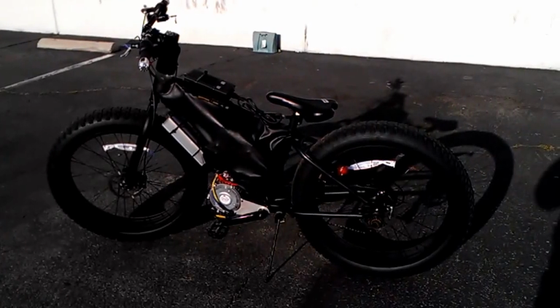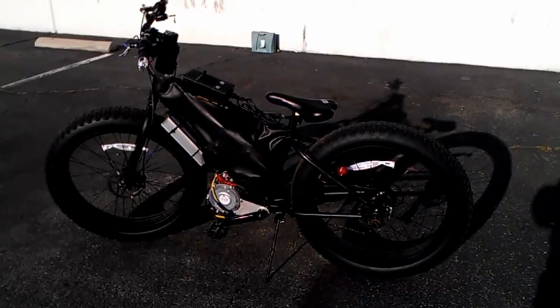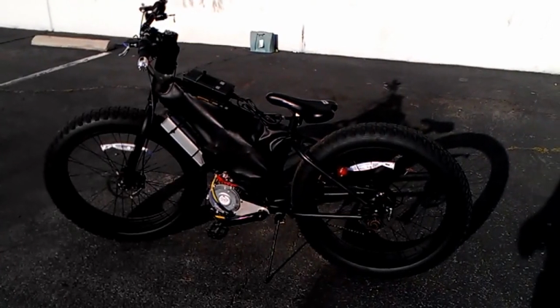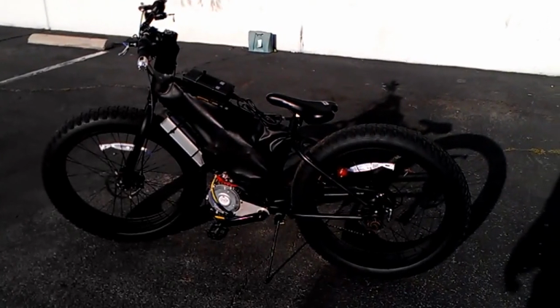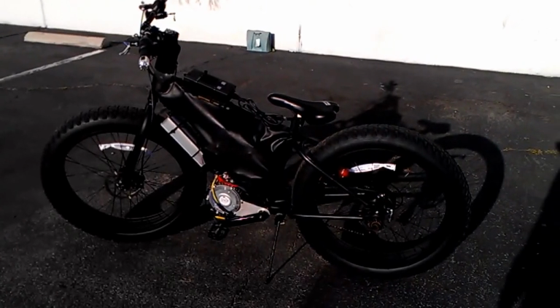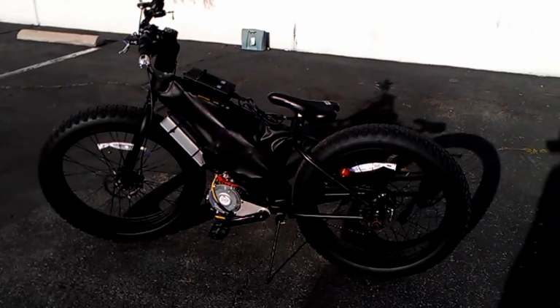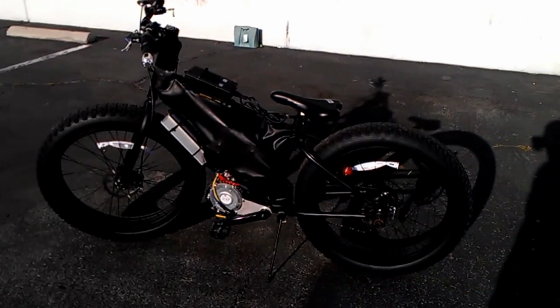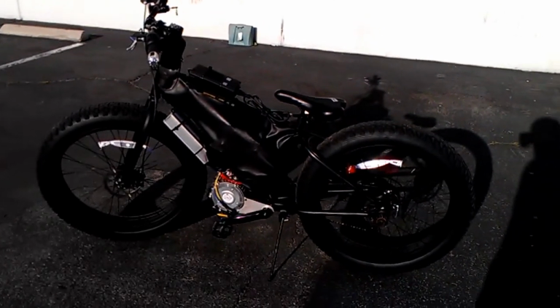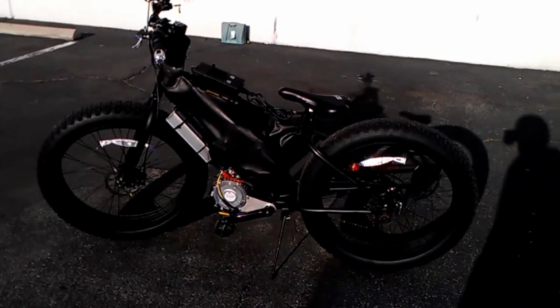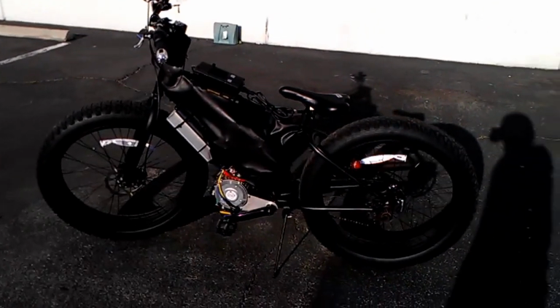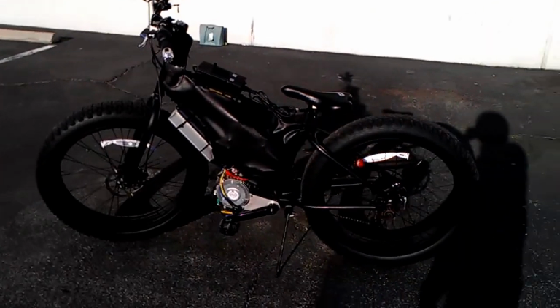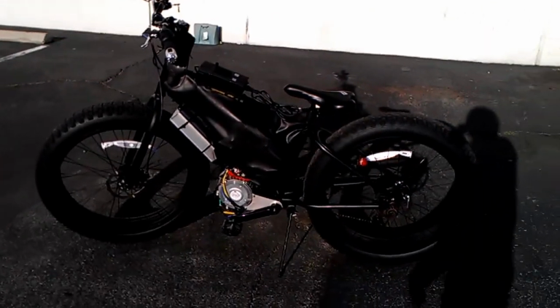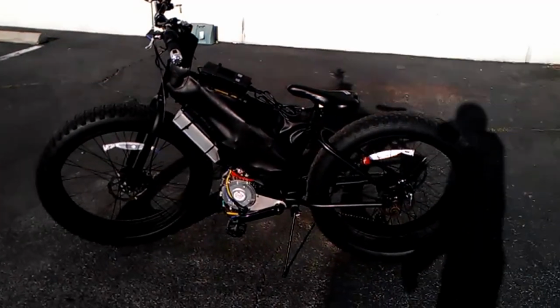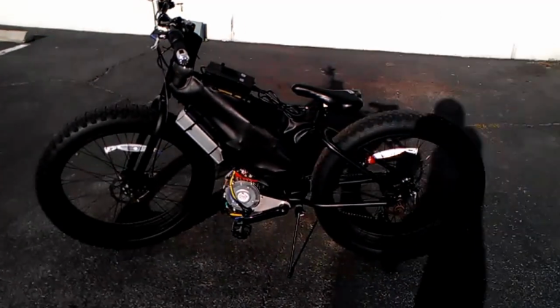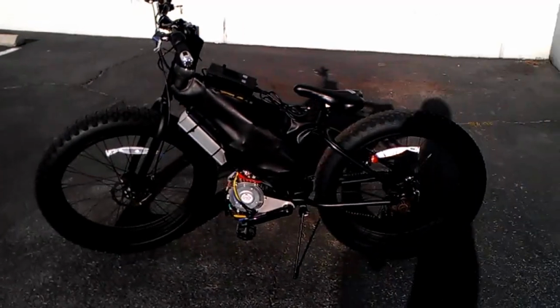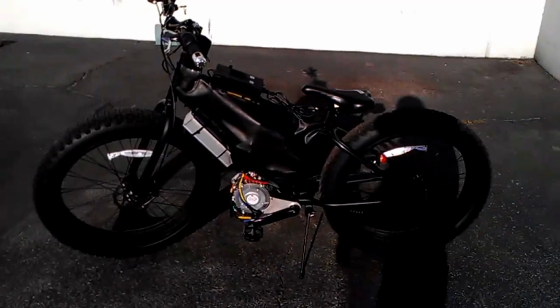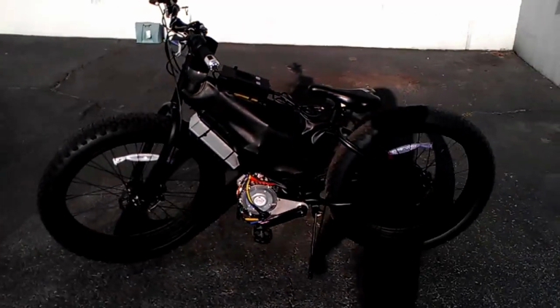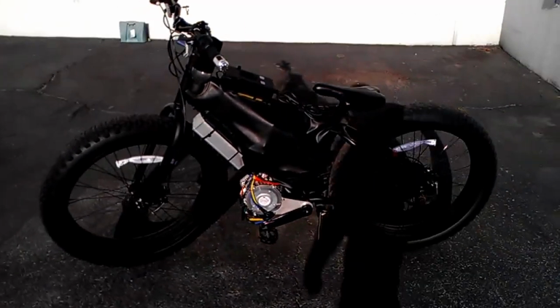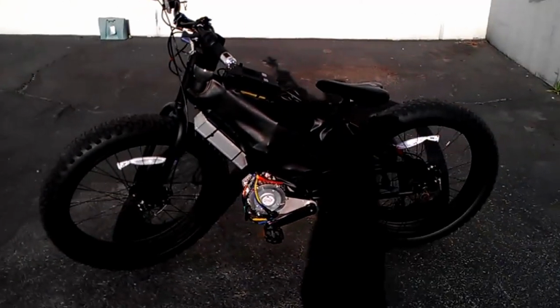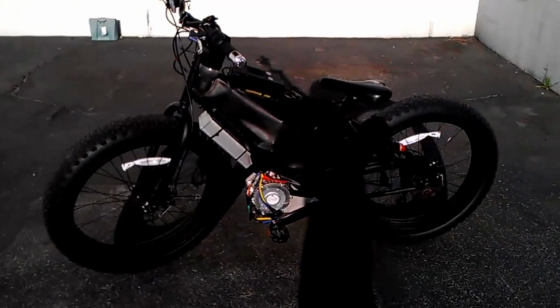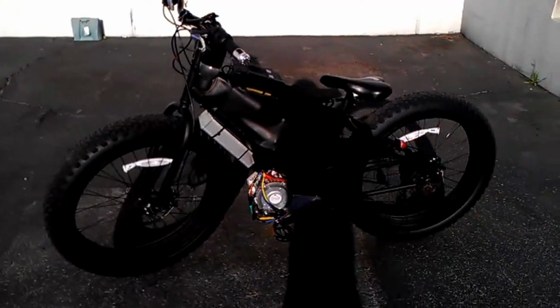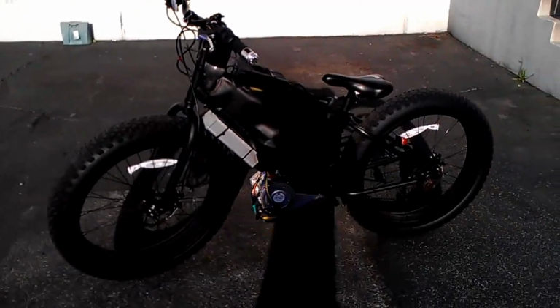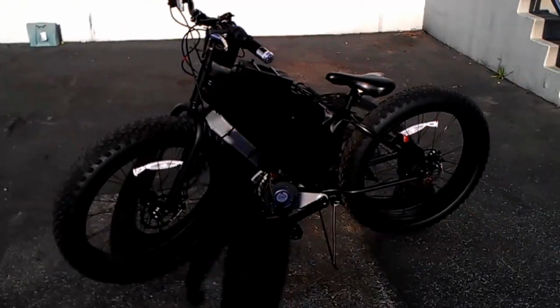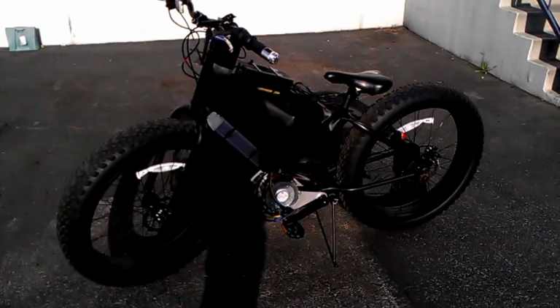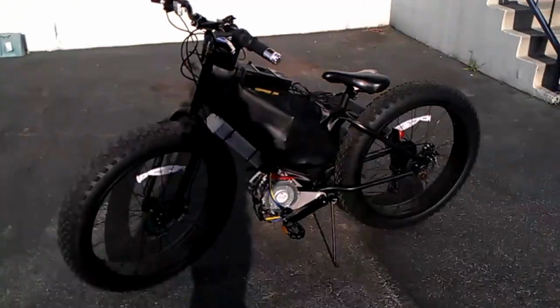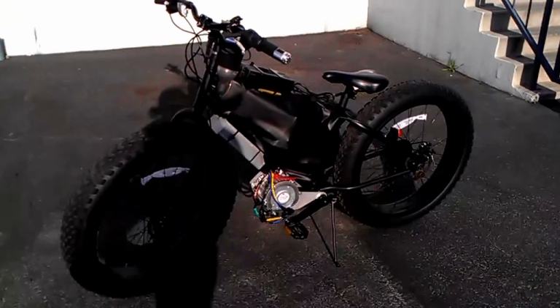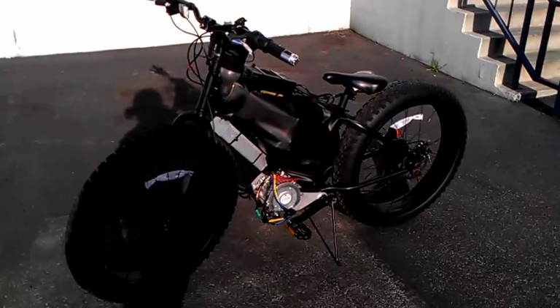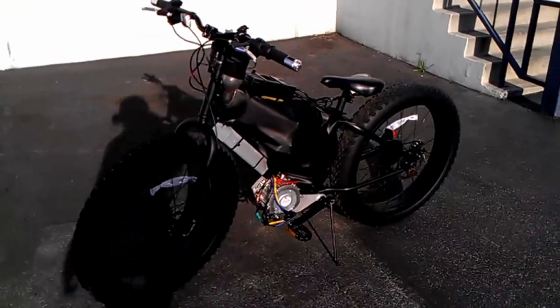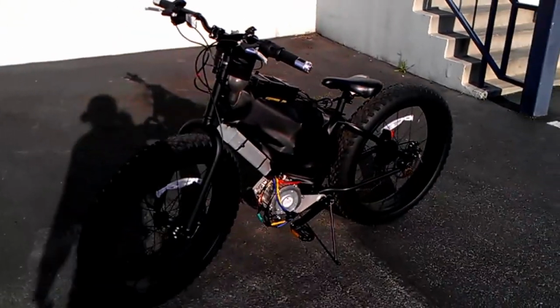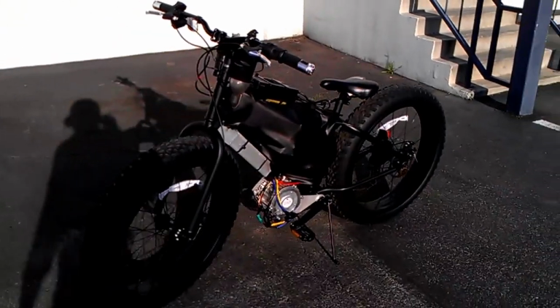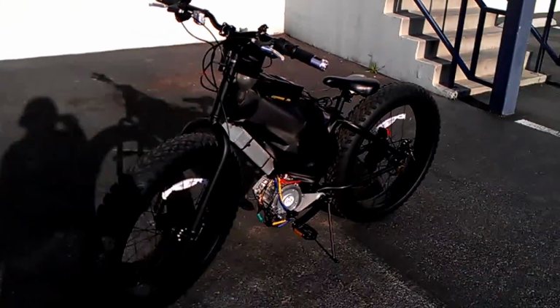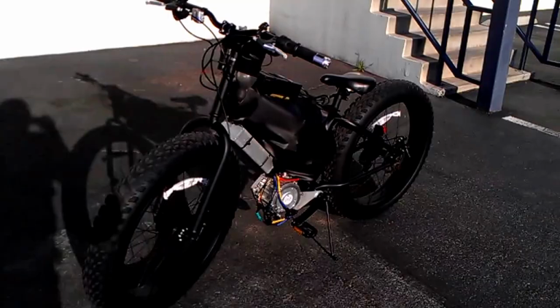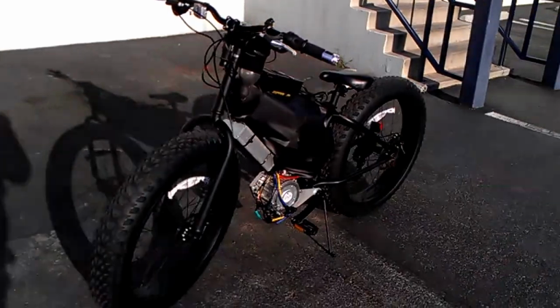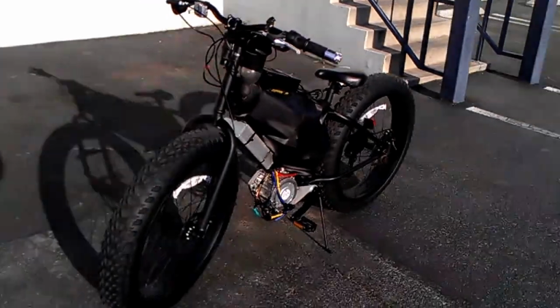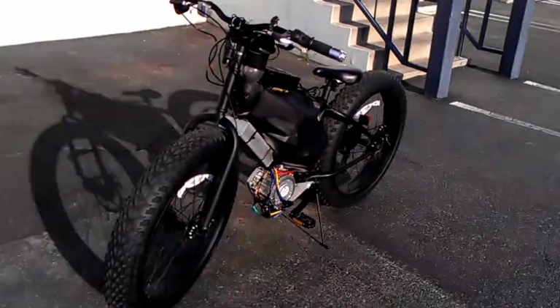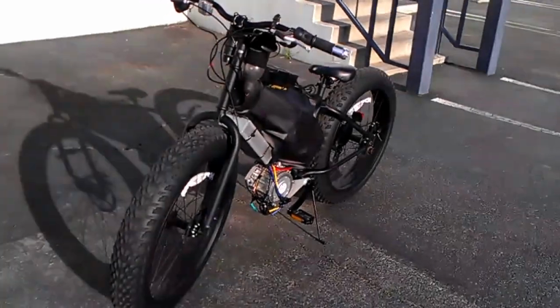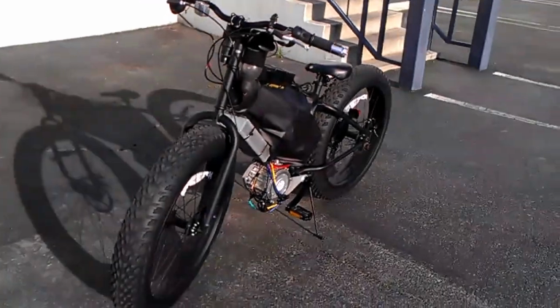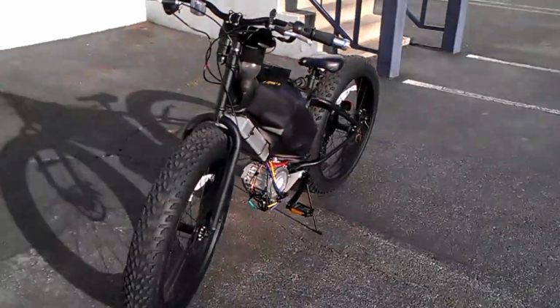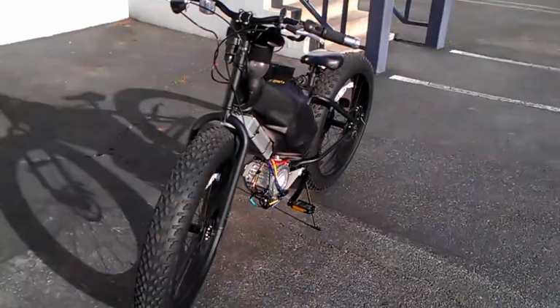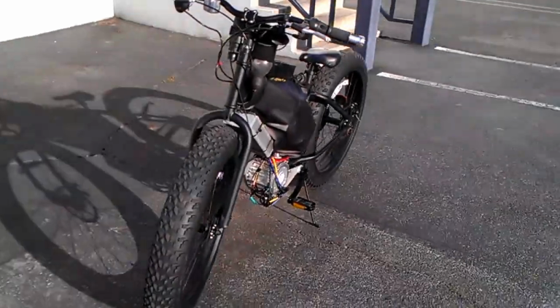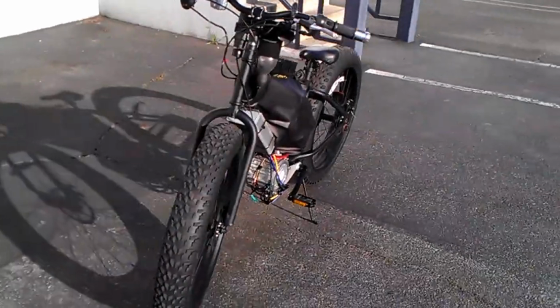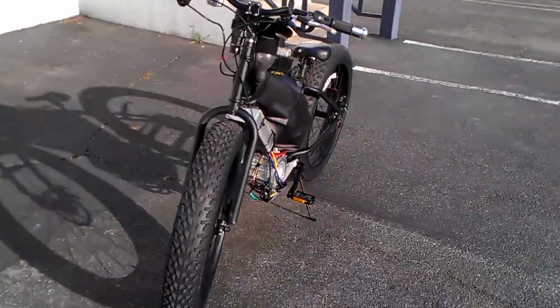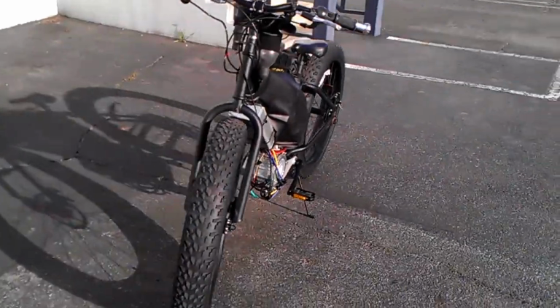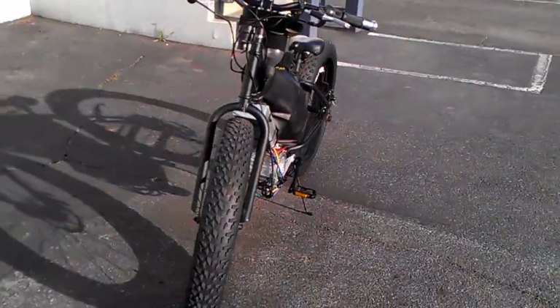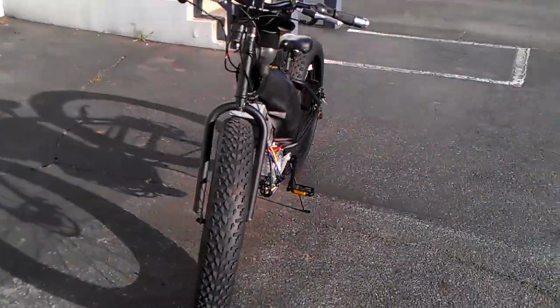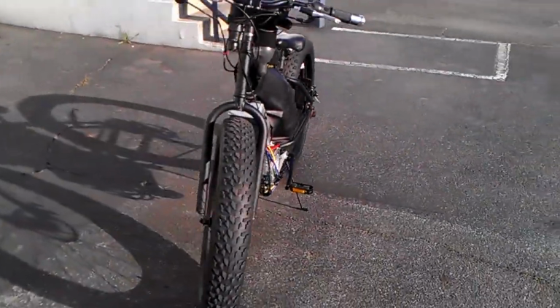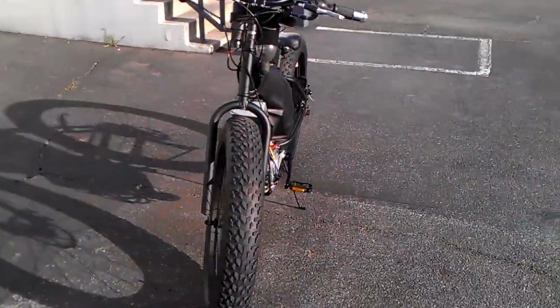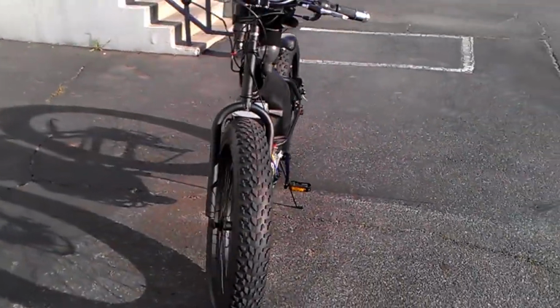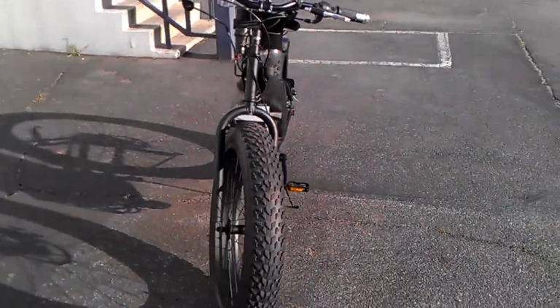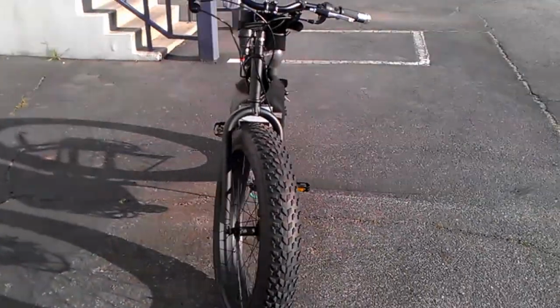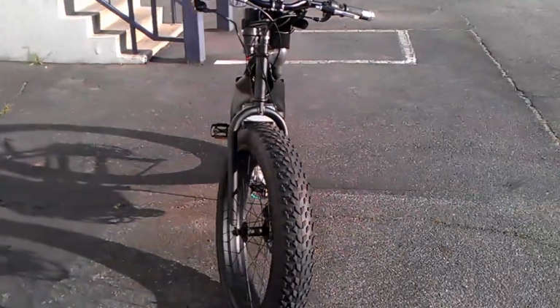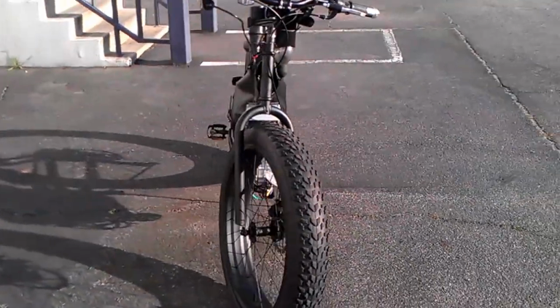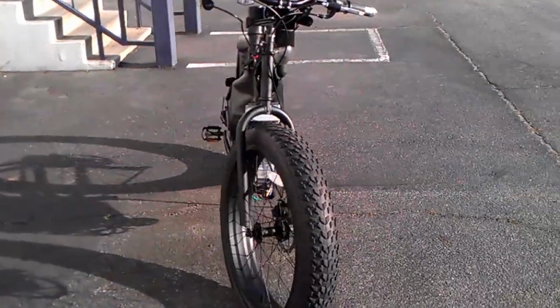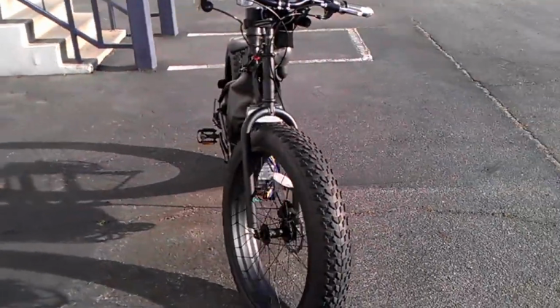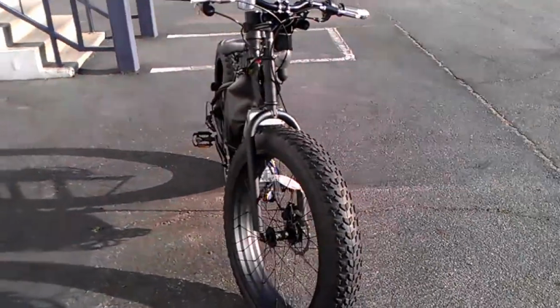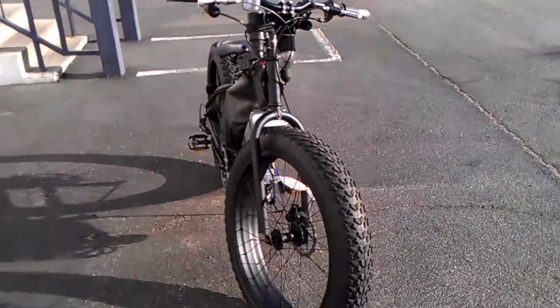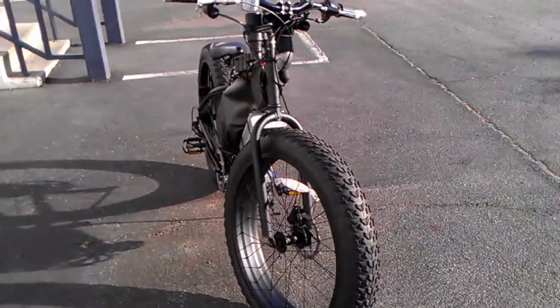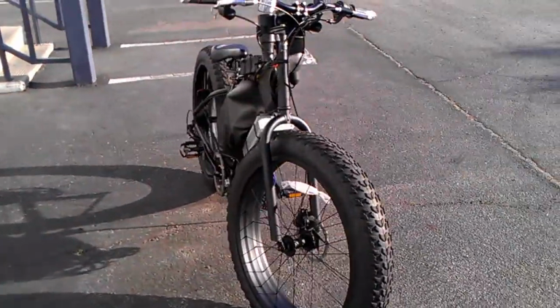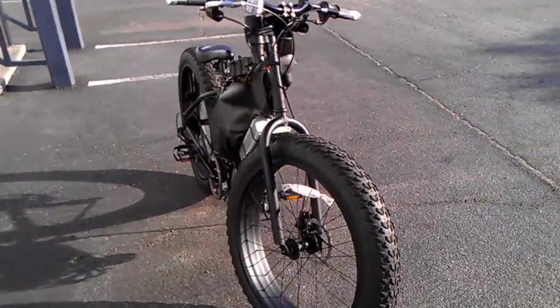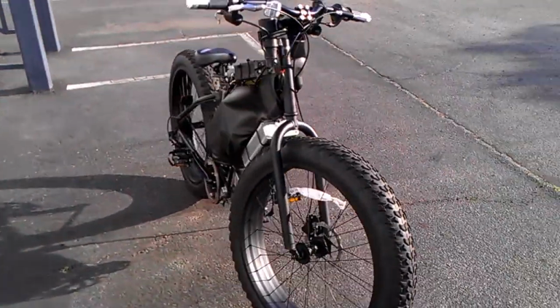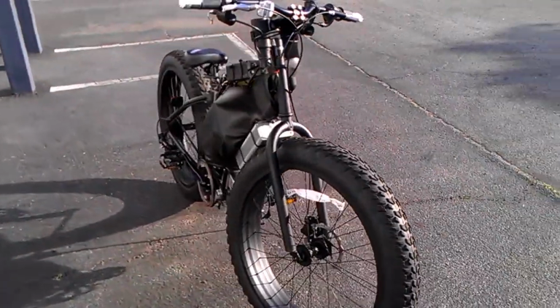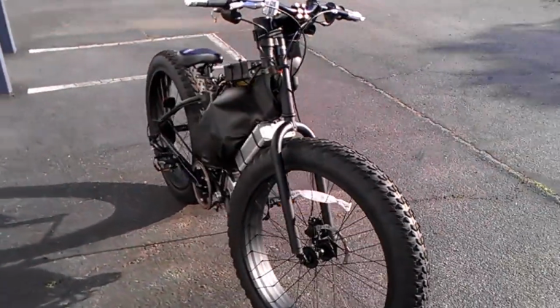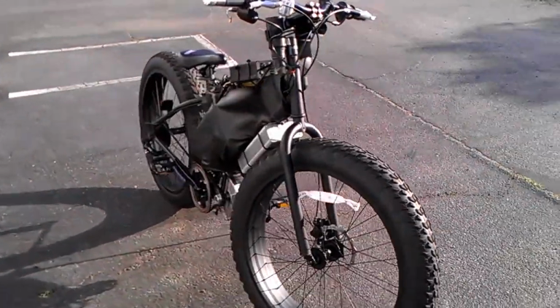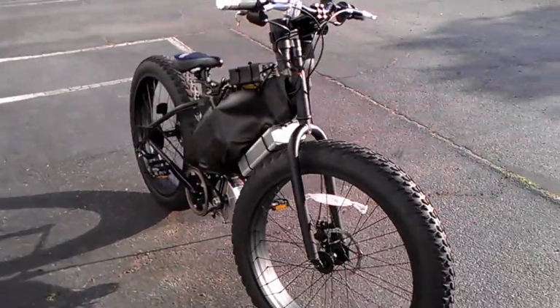Hey, Carlson Brunner here, a.k.a. Batman of Inglewood. Got the Batbike 2 sitting here.